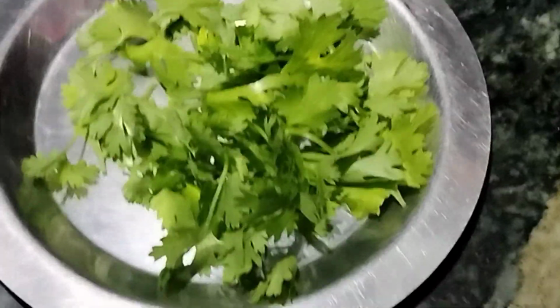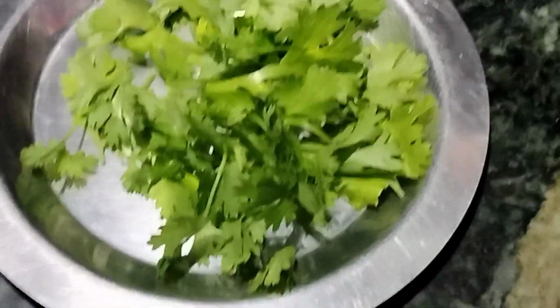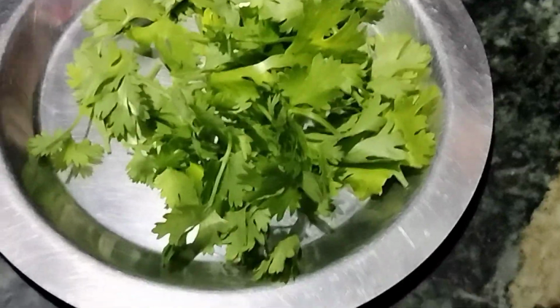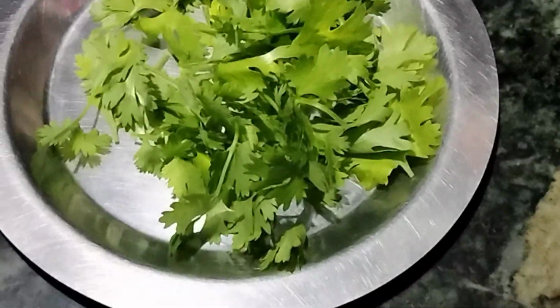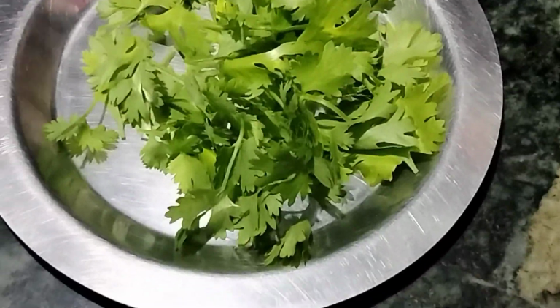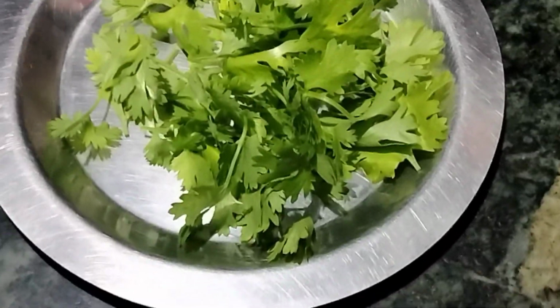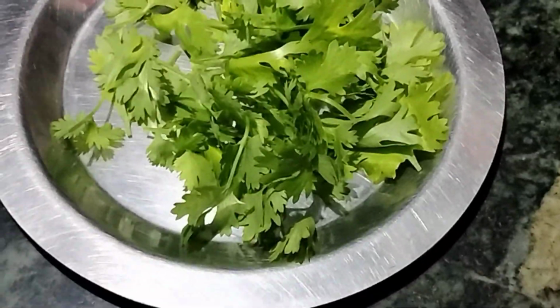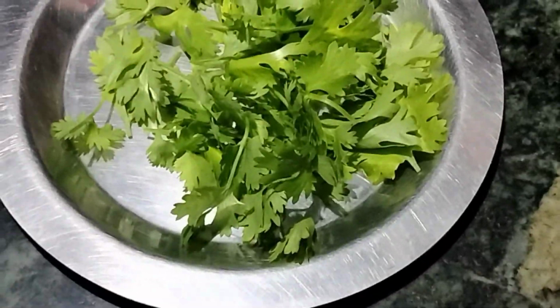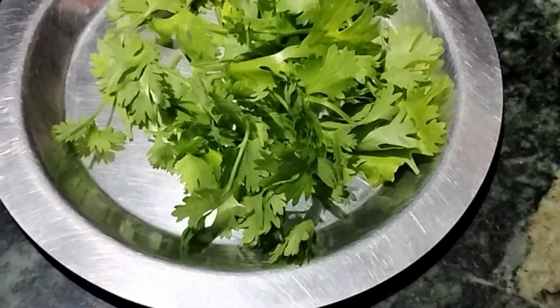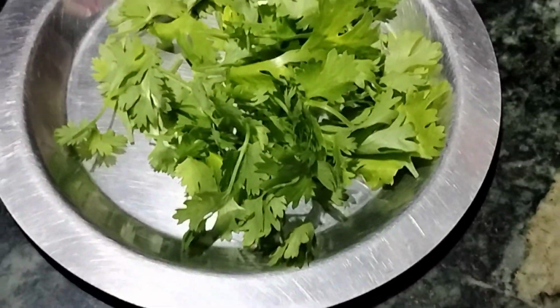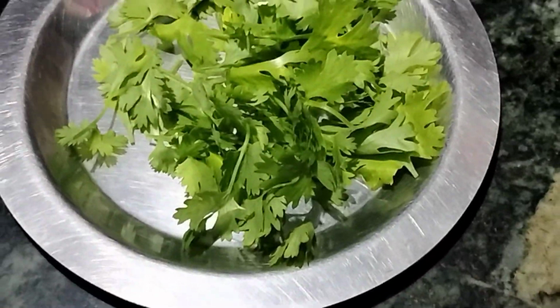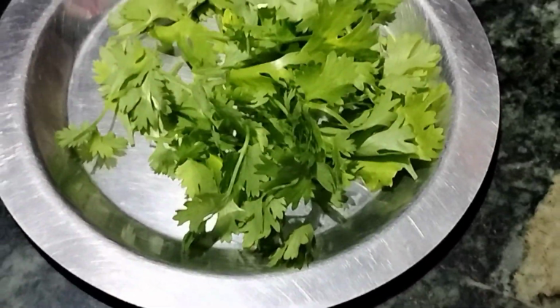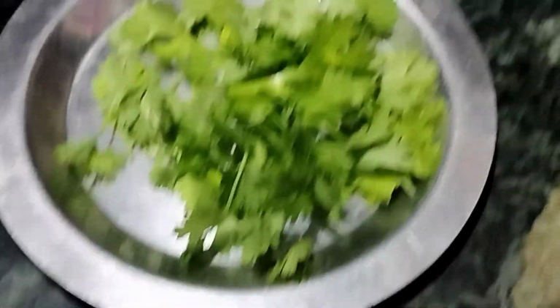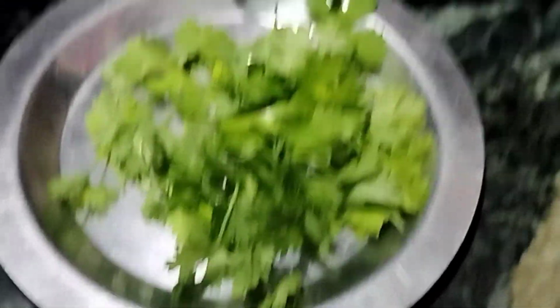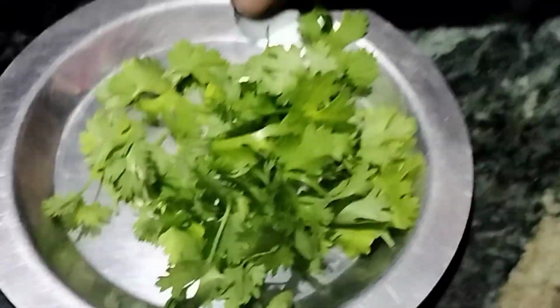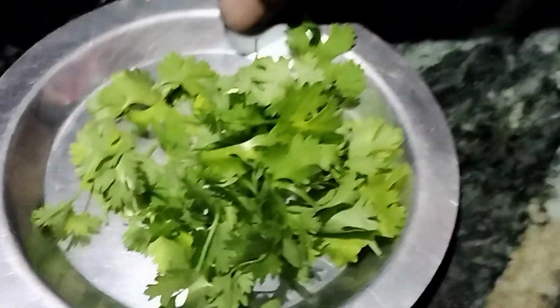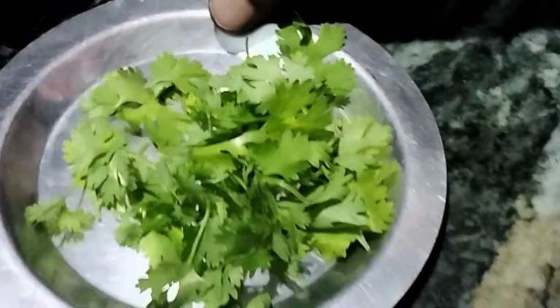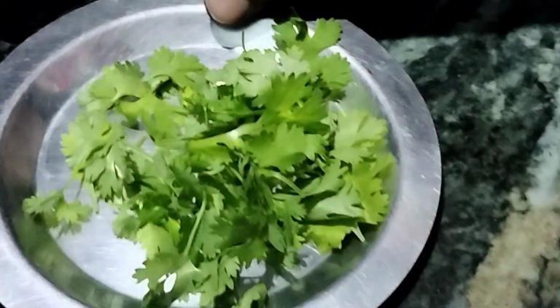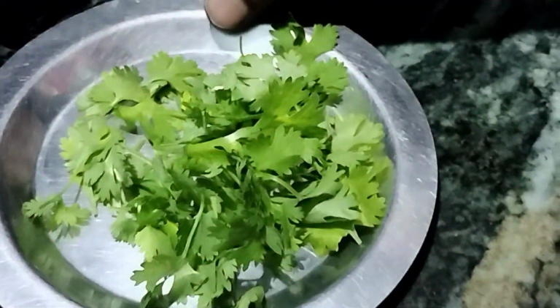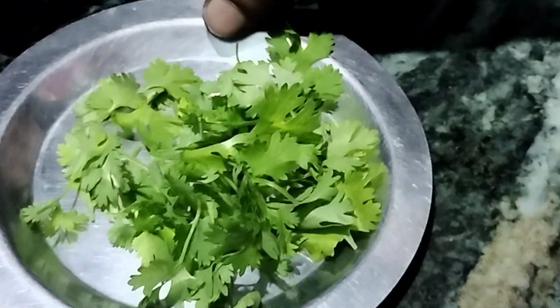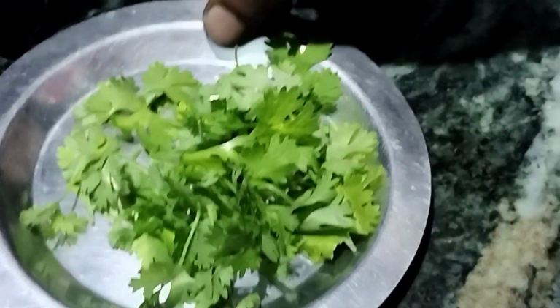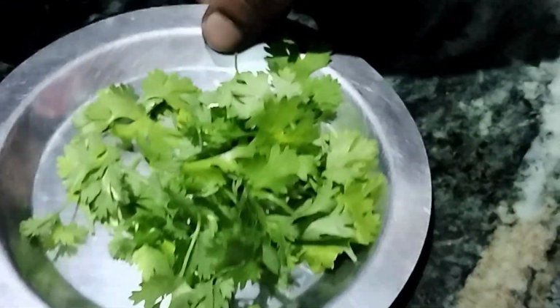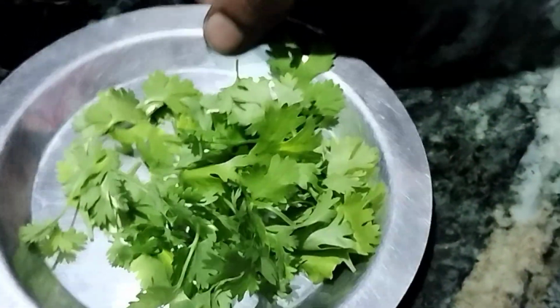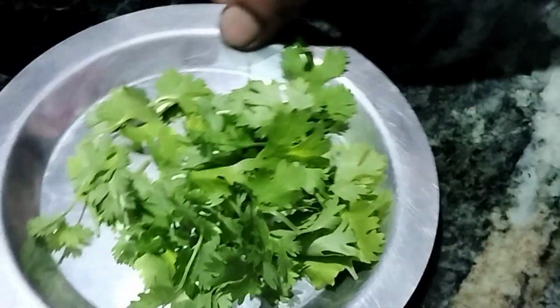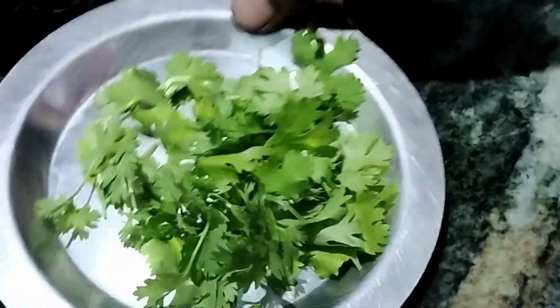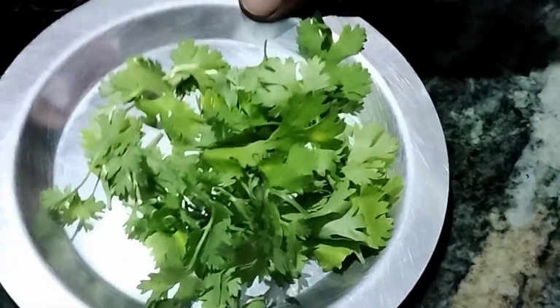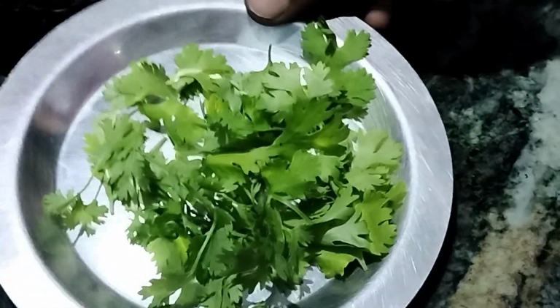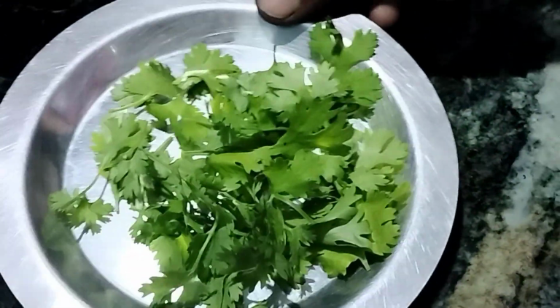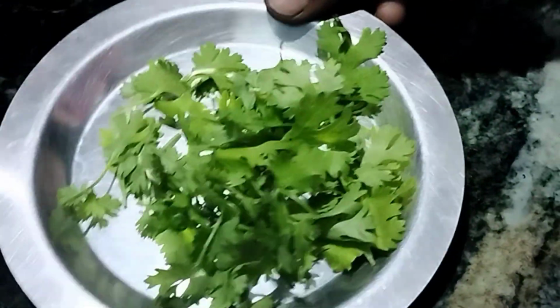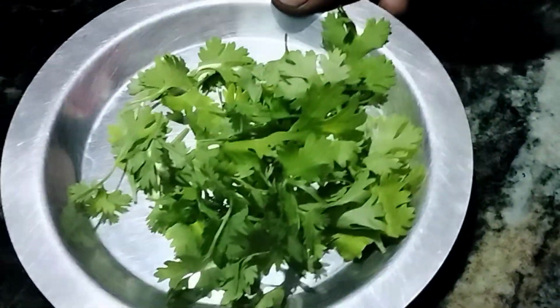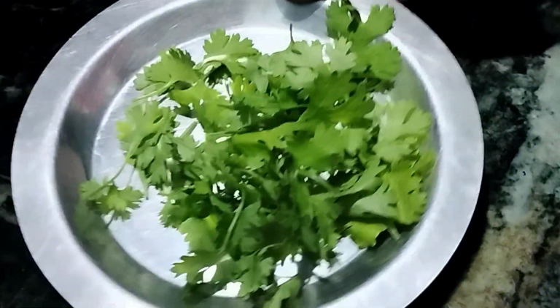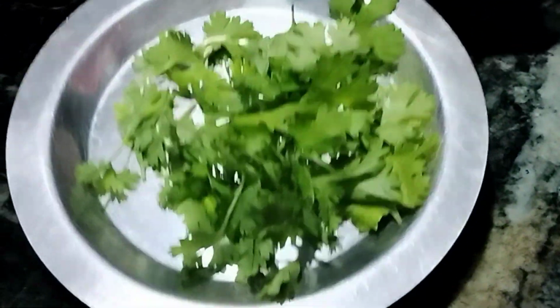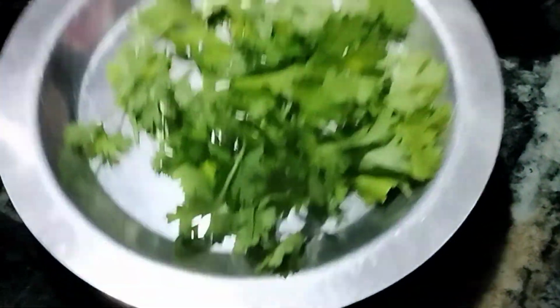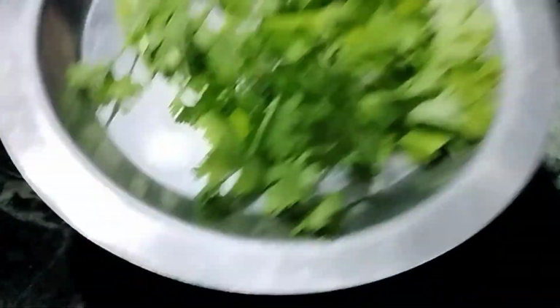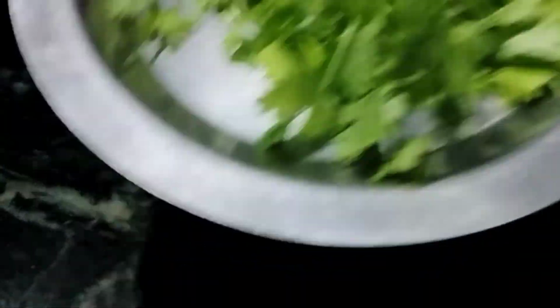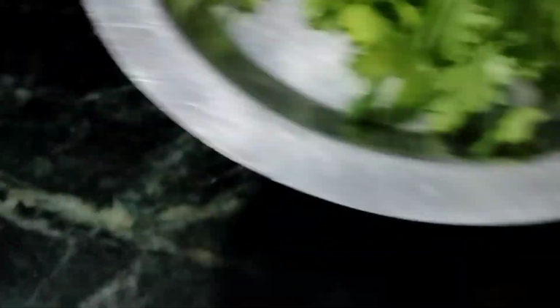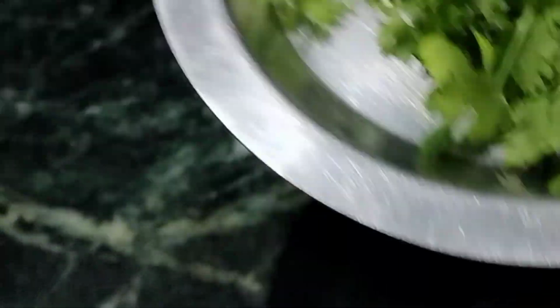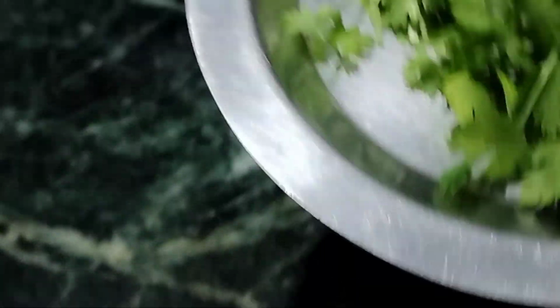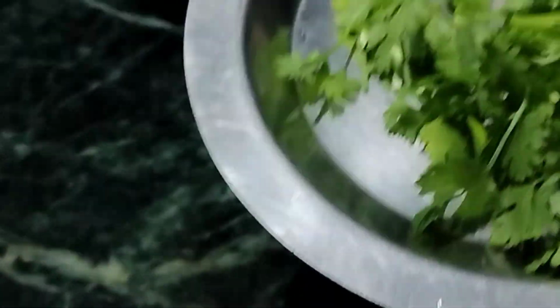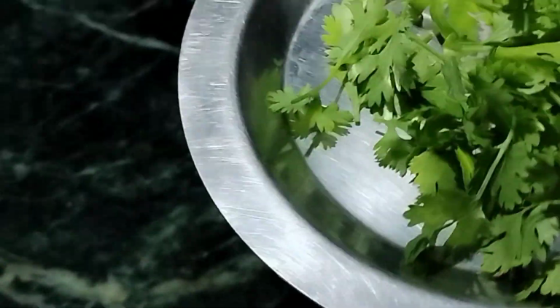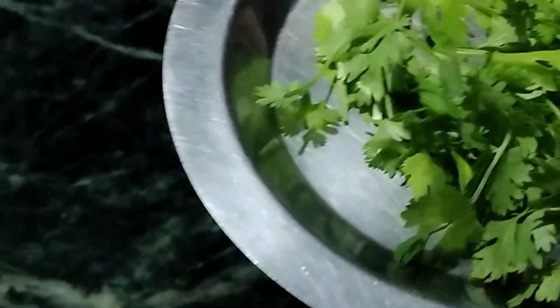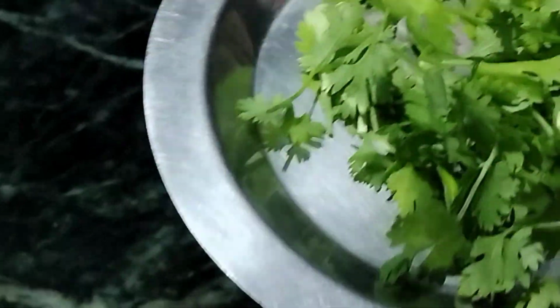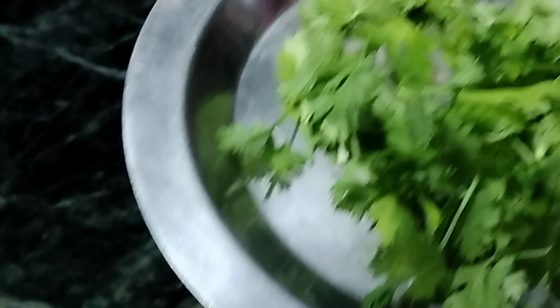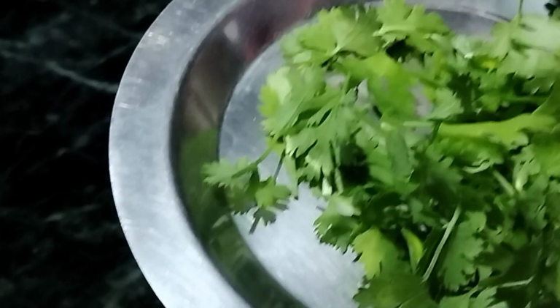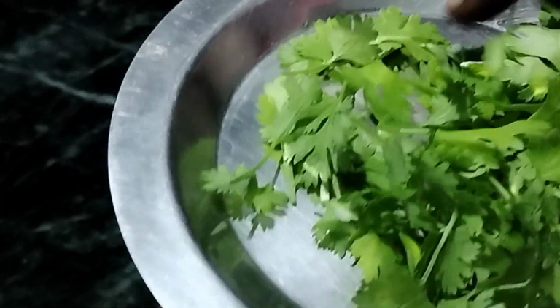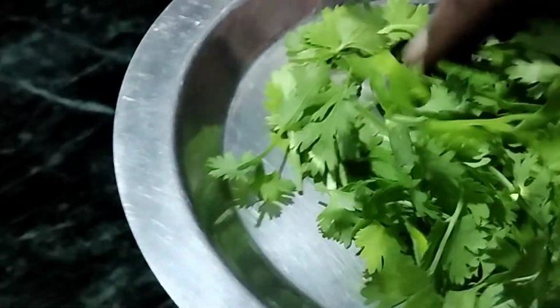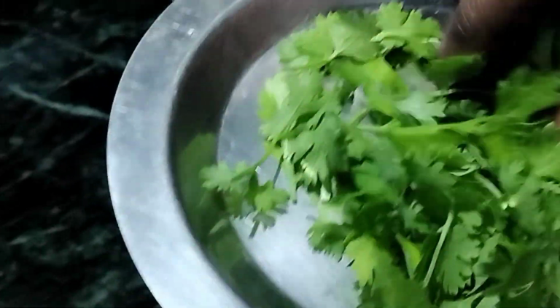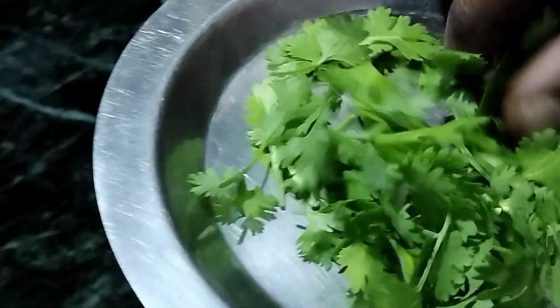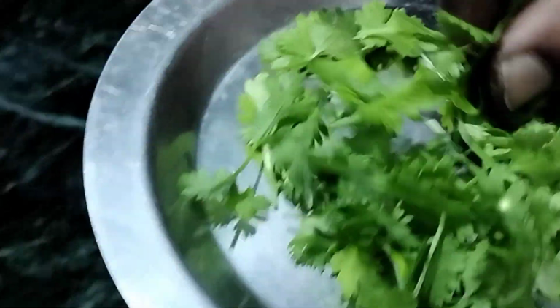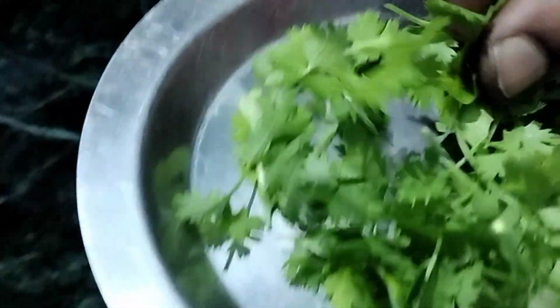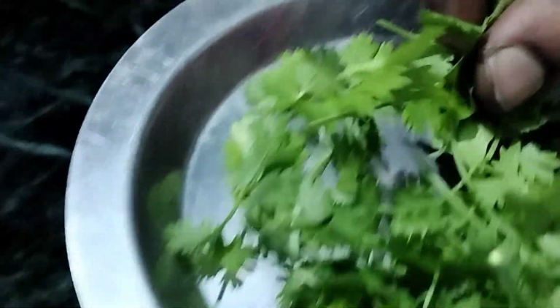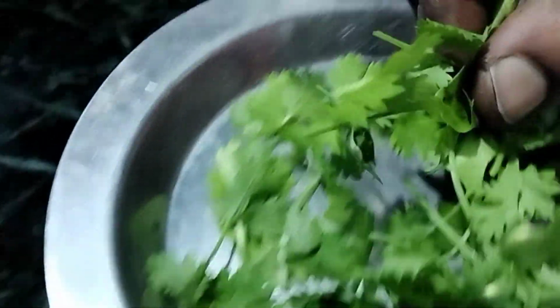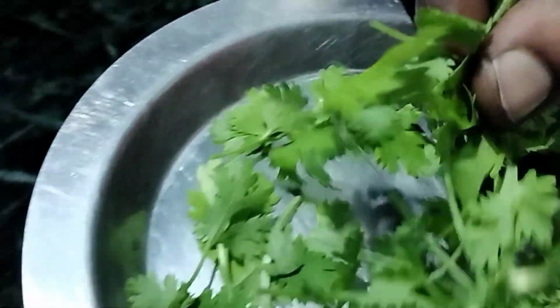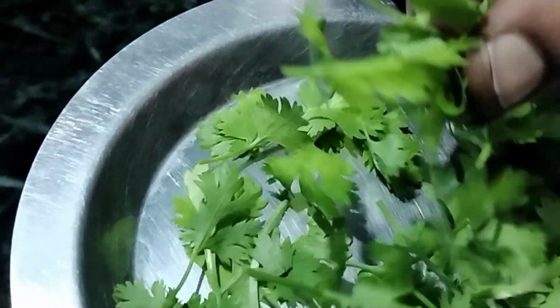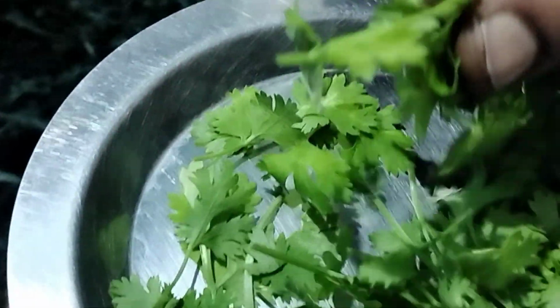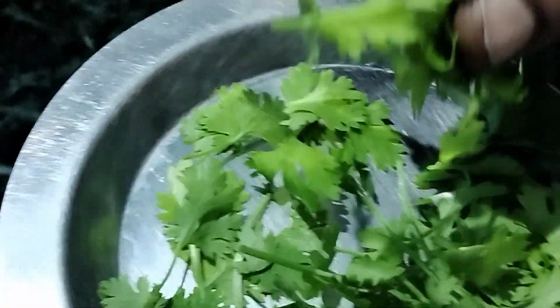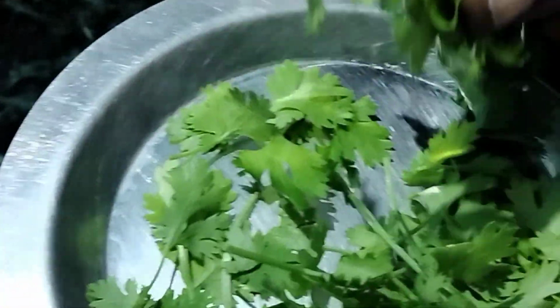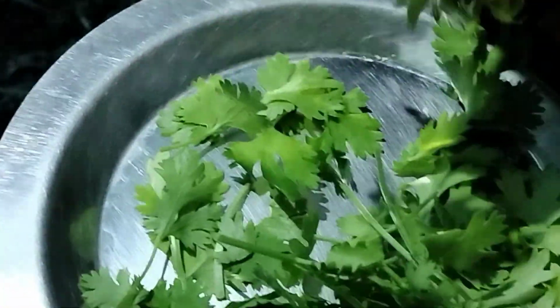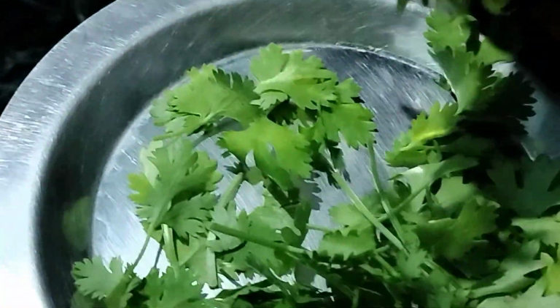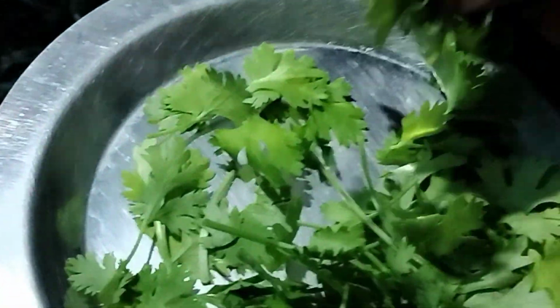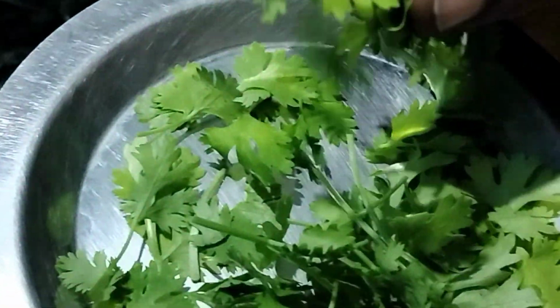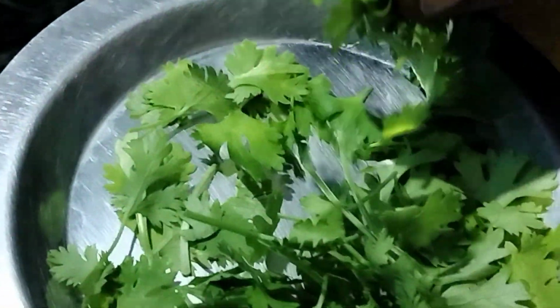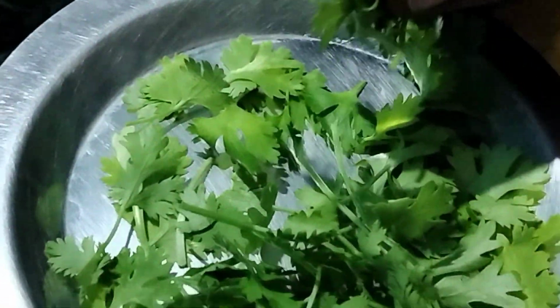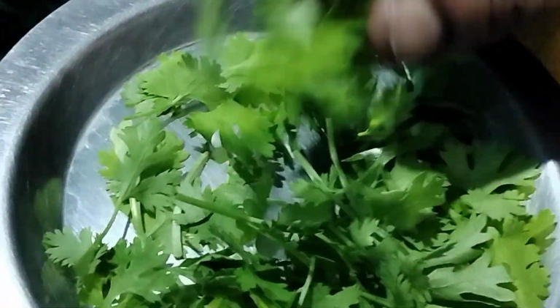Hi Andy, welcome to GK Healthy Foods. I am cooking a hot sauce.